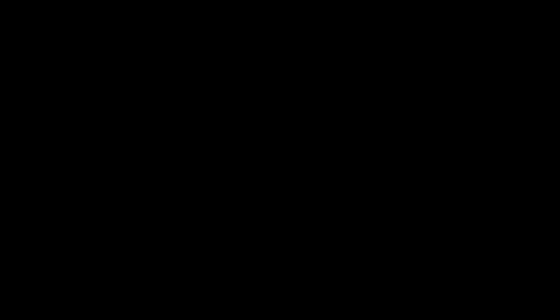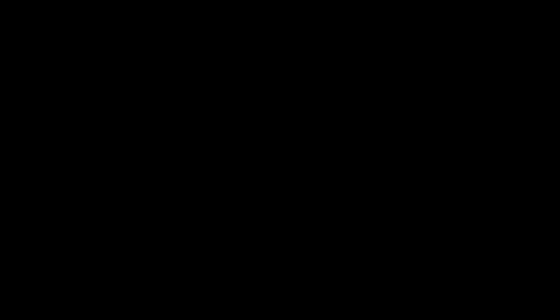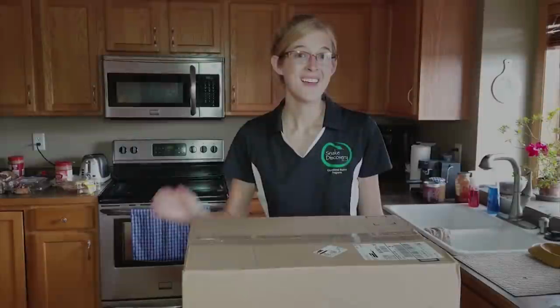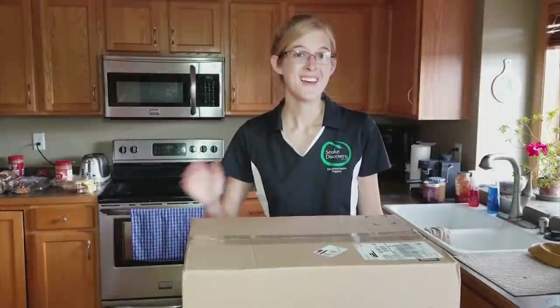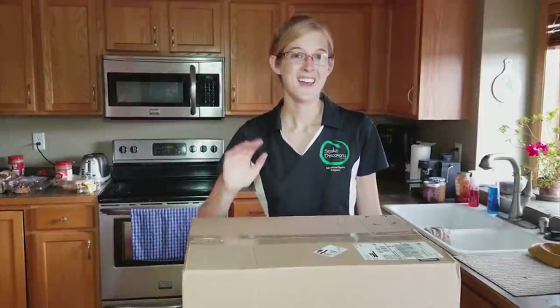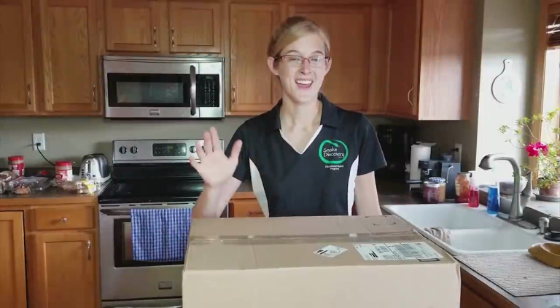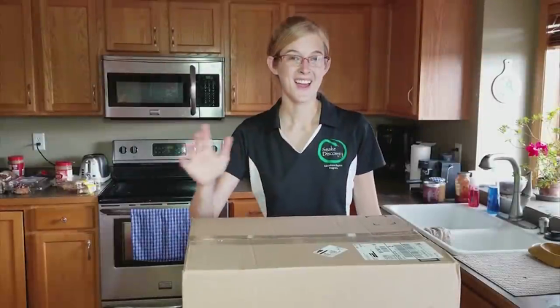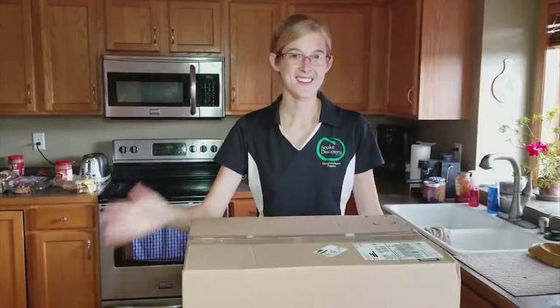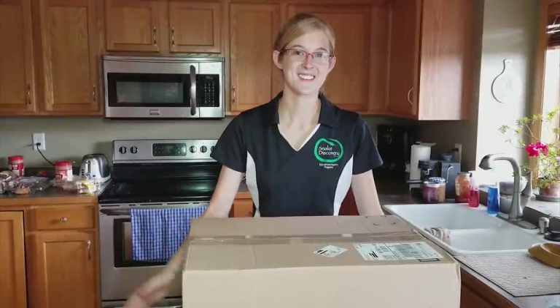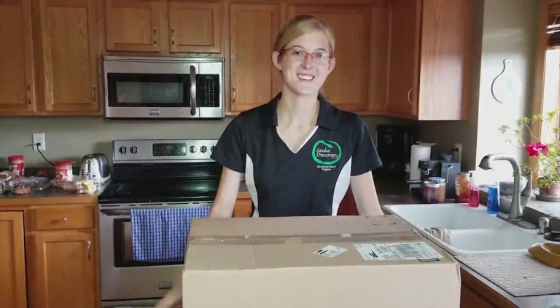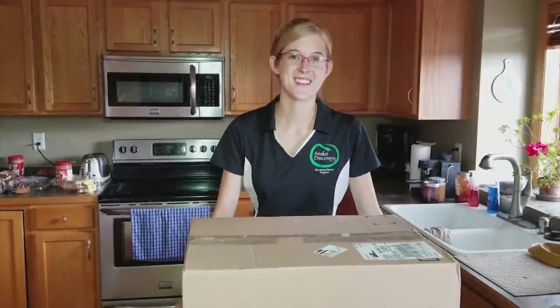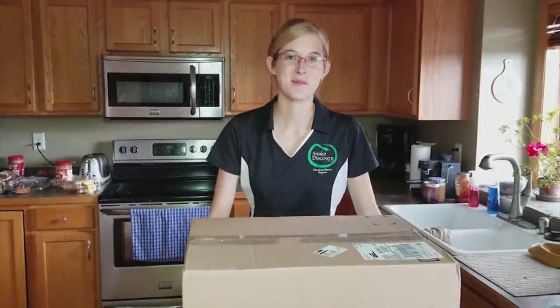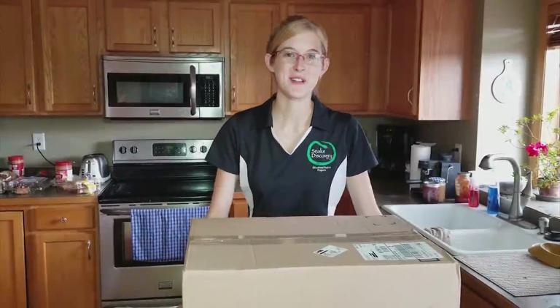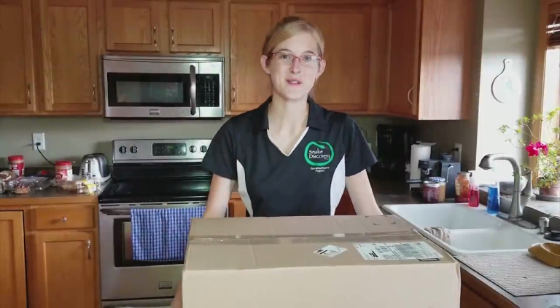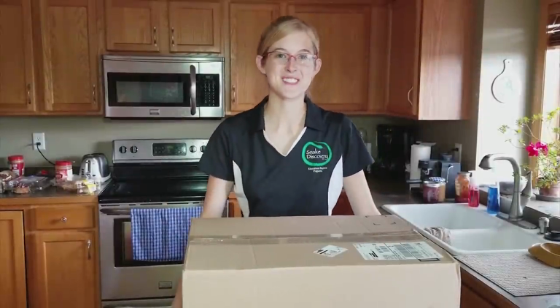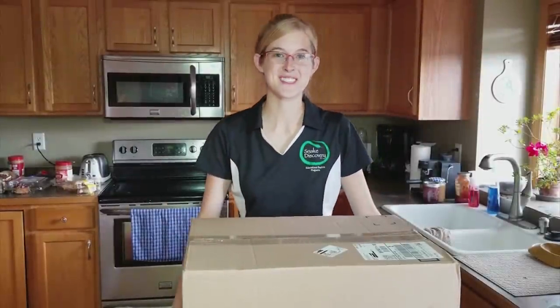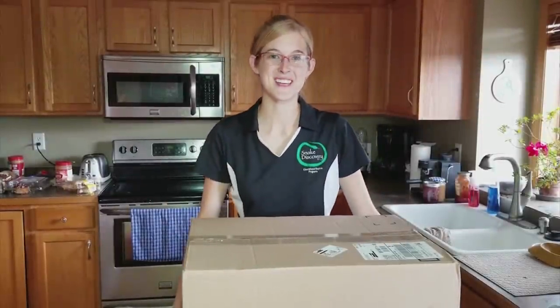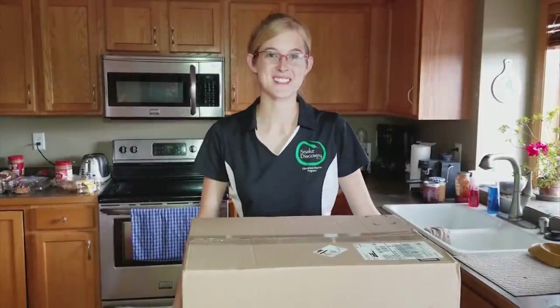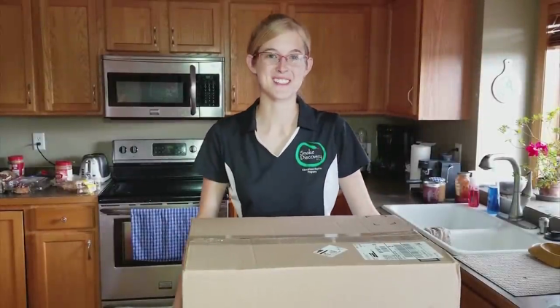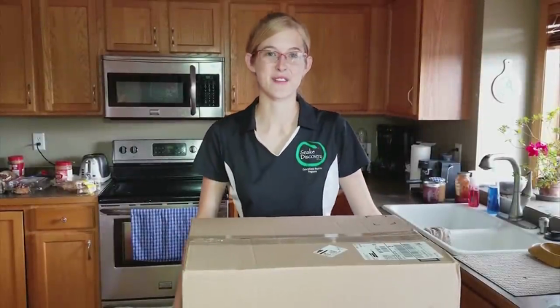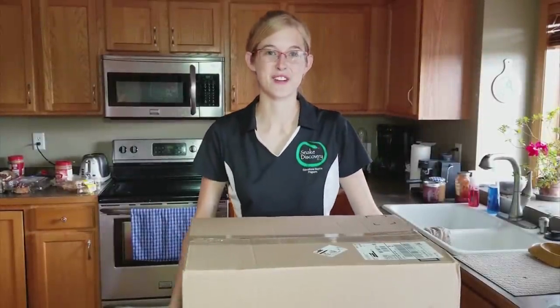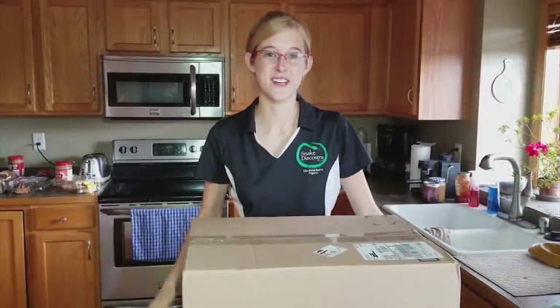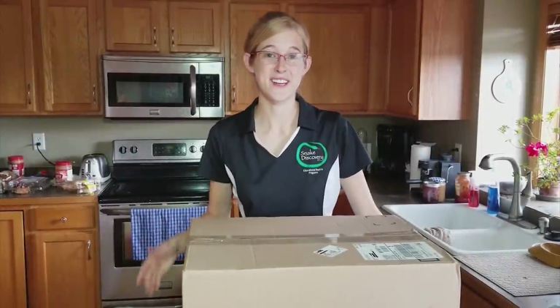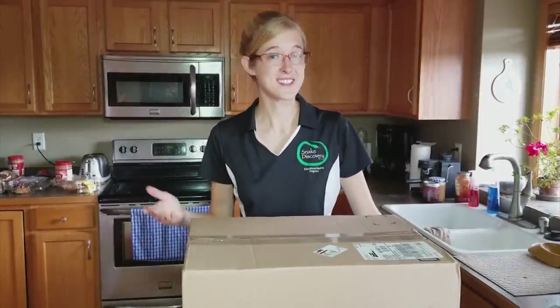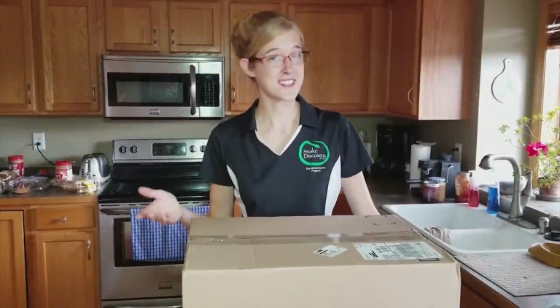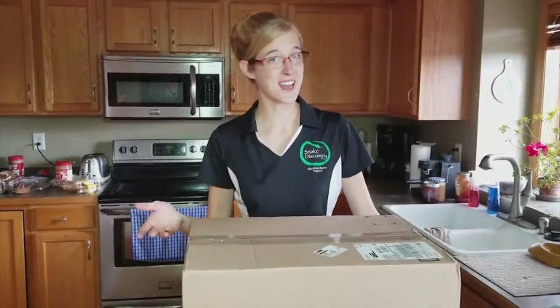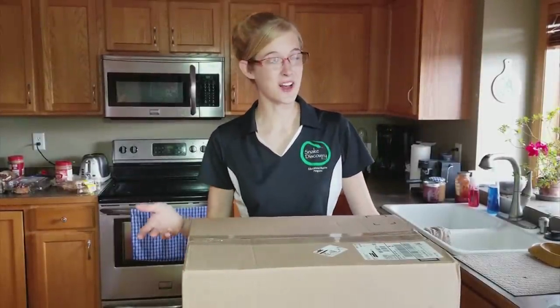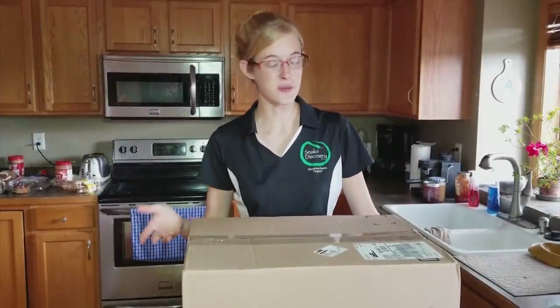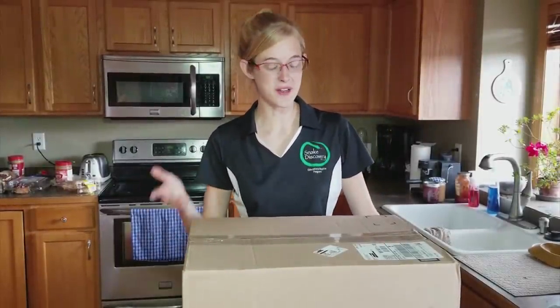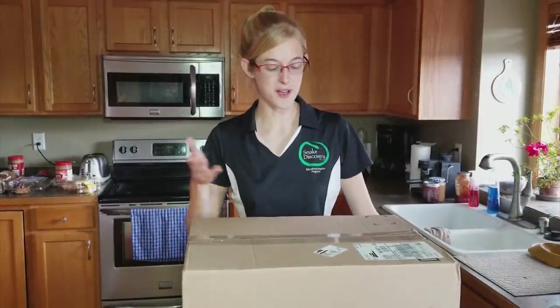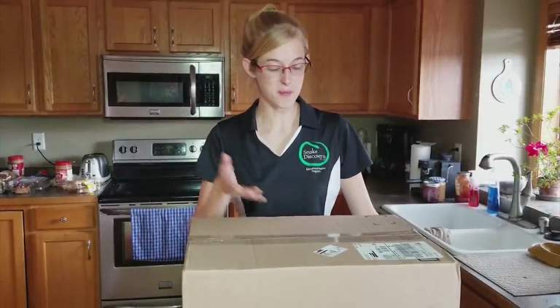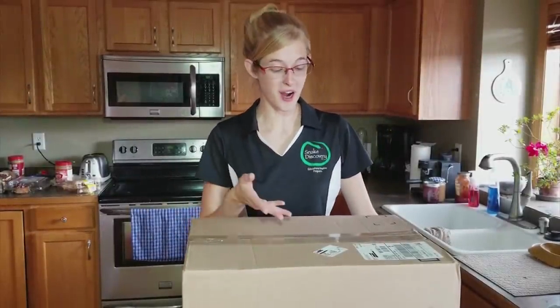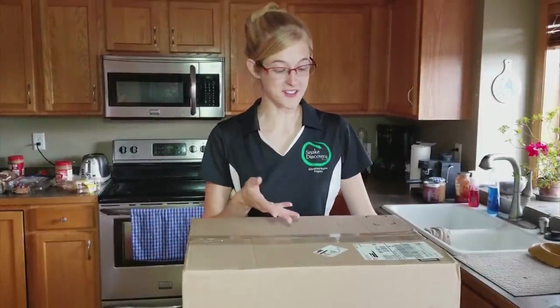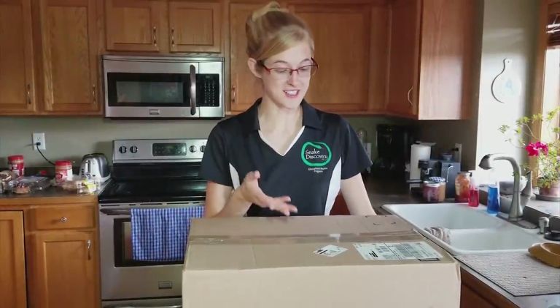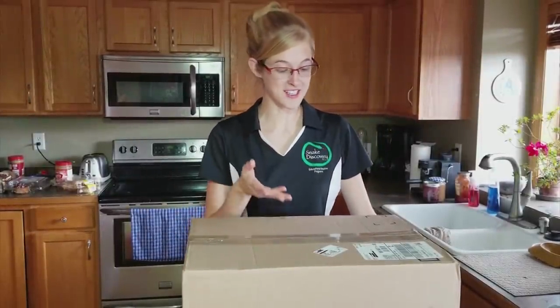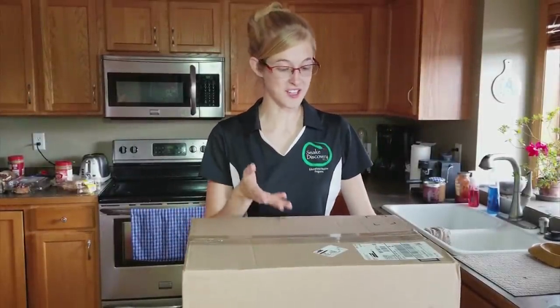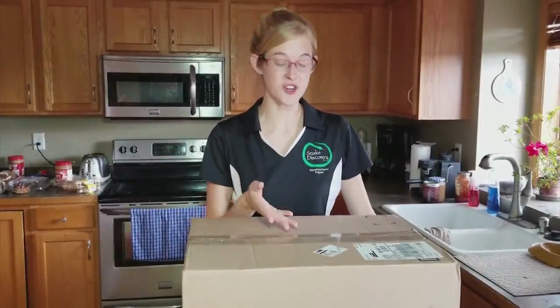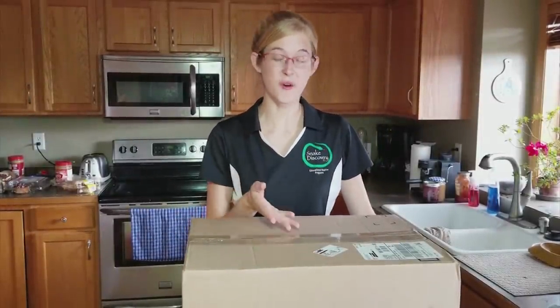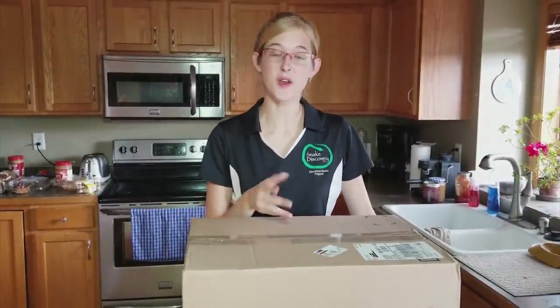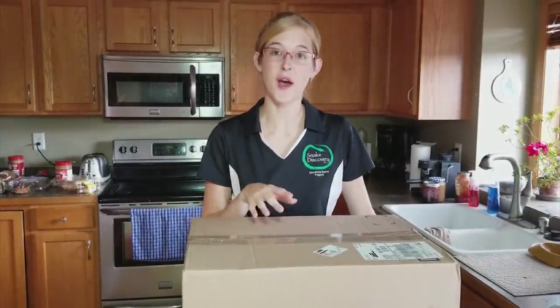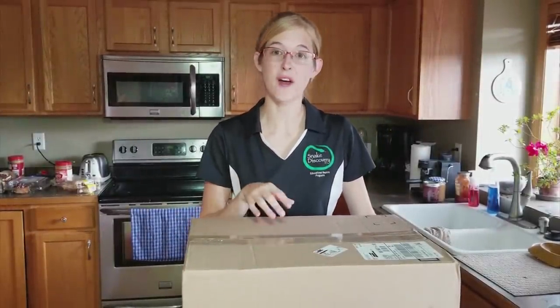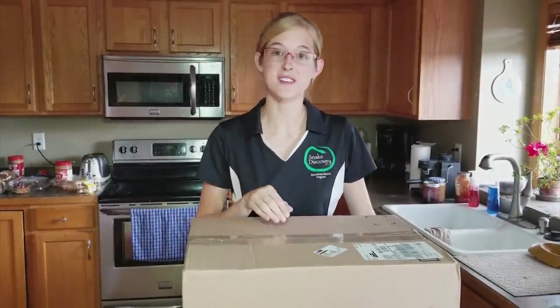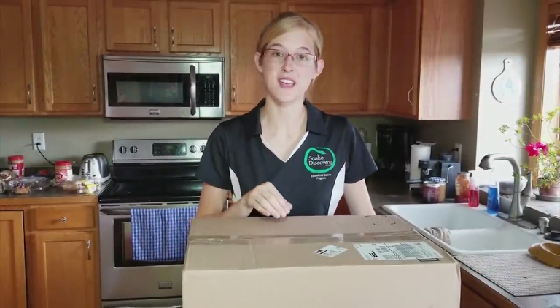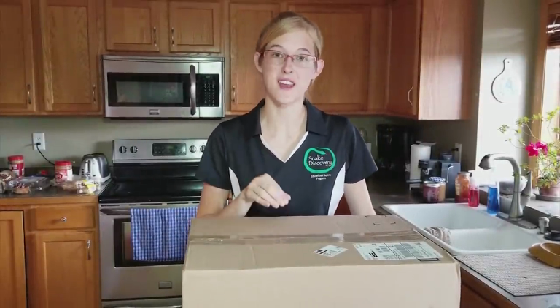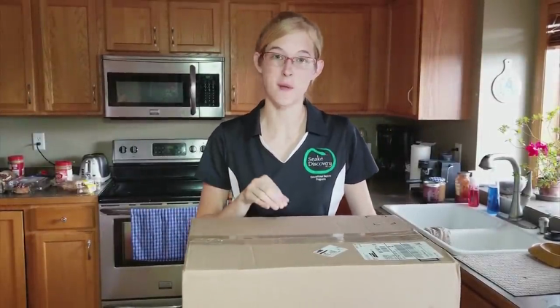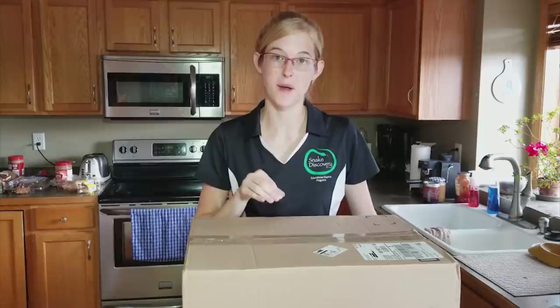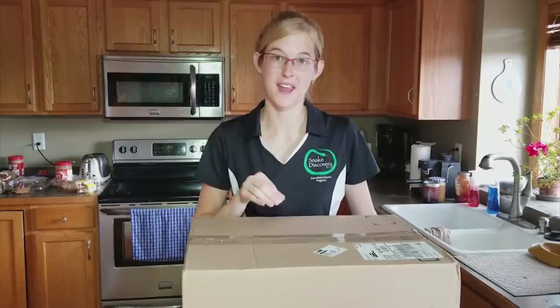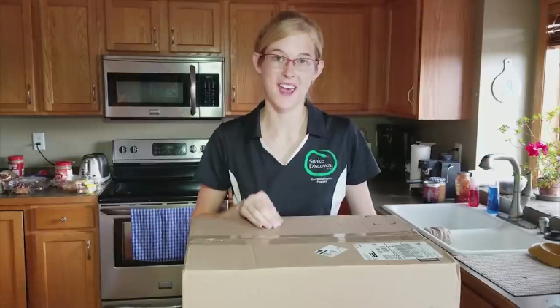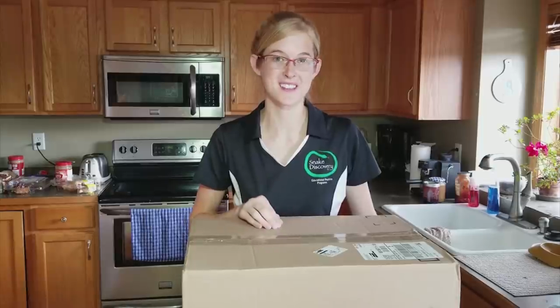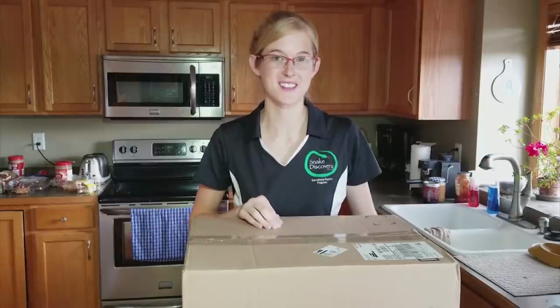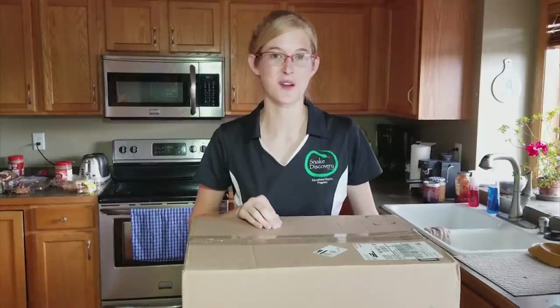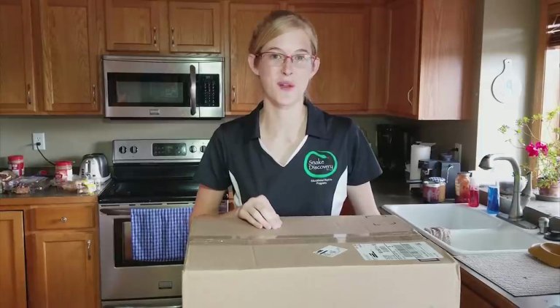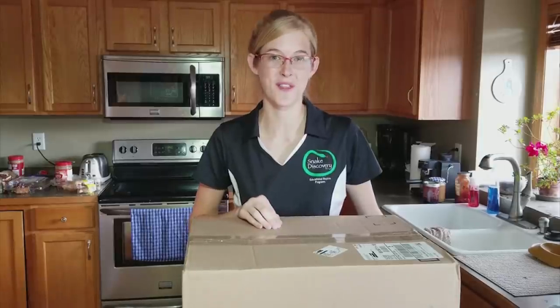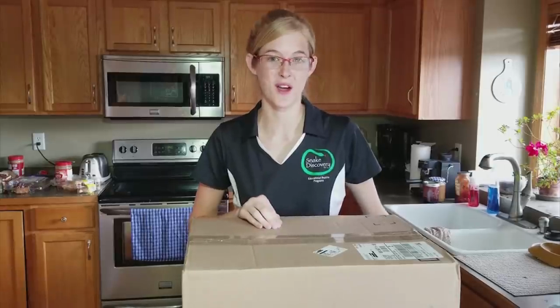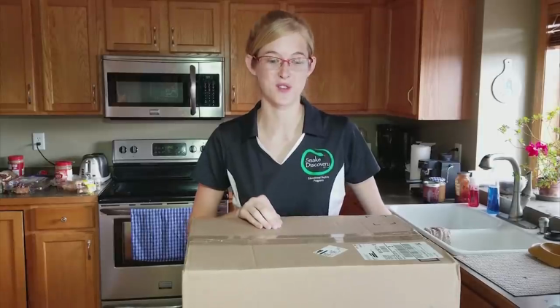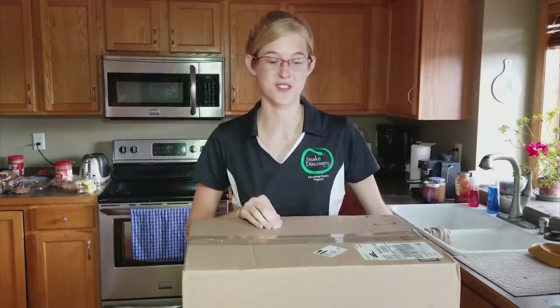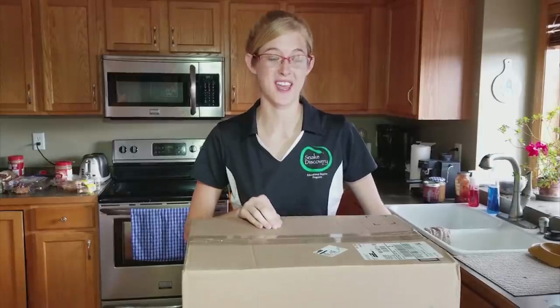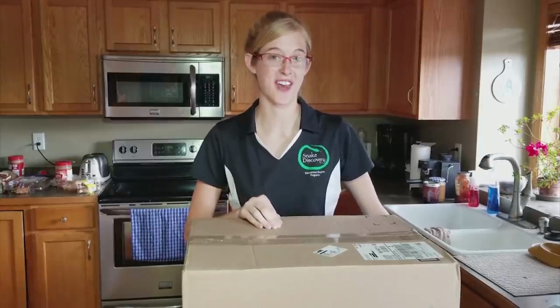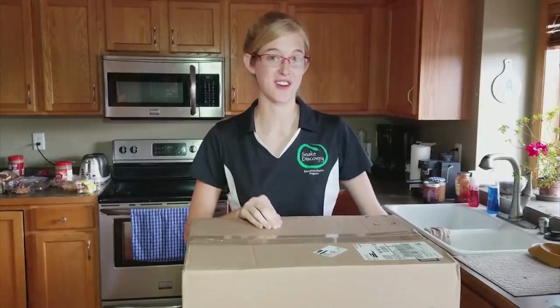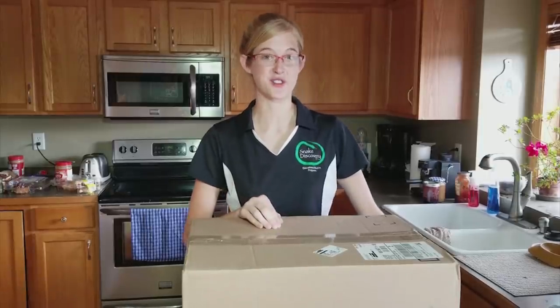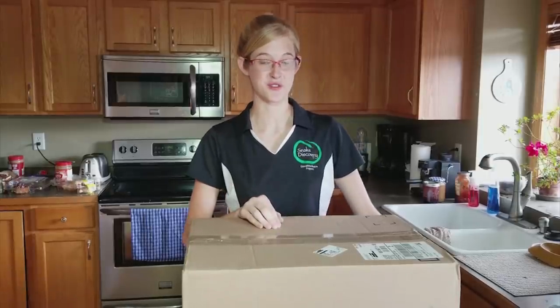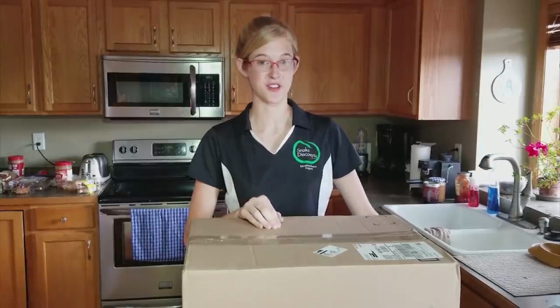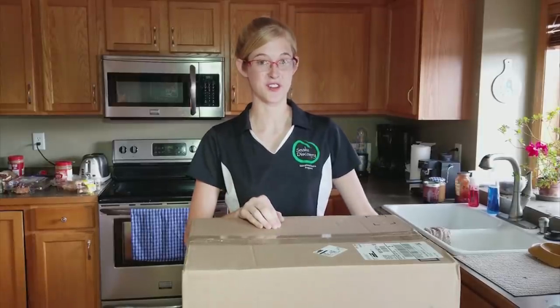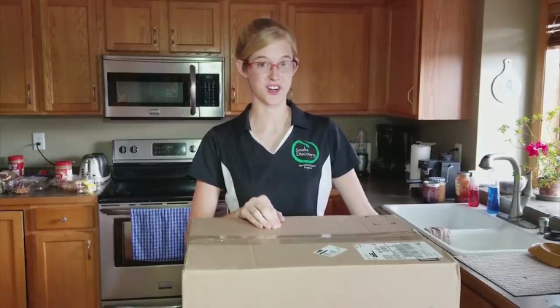Hey guys, this is Emily with Snake Discovery. Today I'll be unboxing and showing you how to set up a Cascade 1000 canister filter.